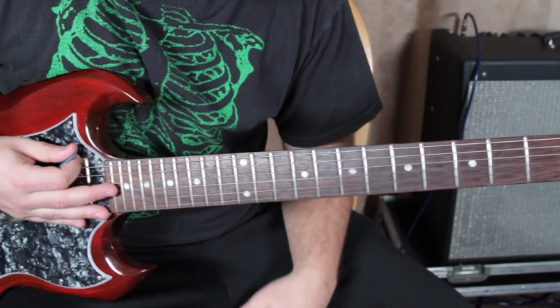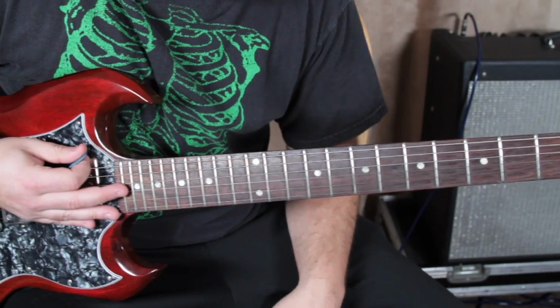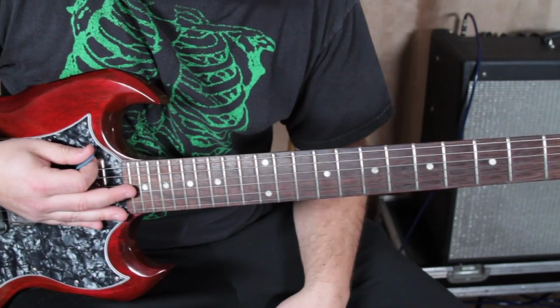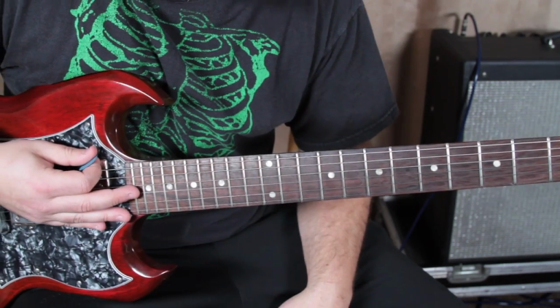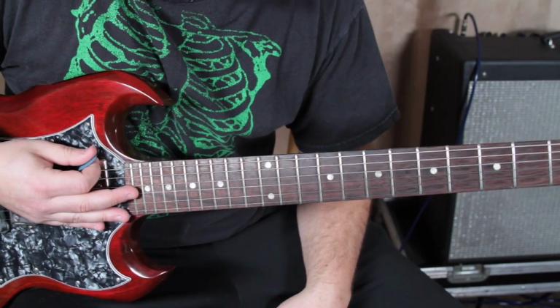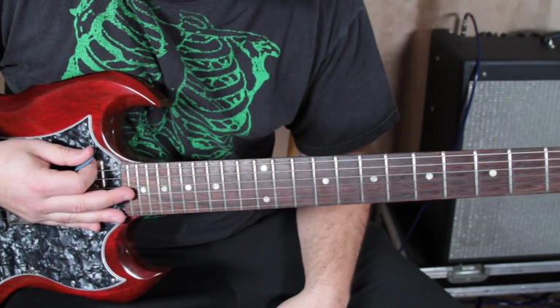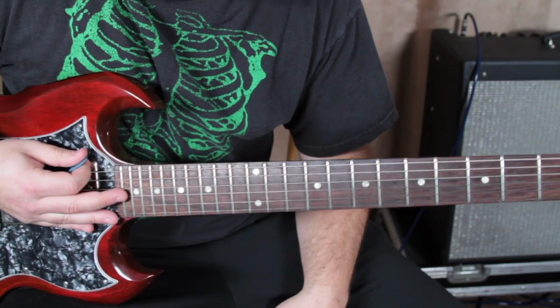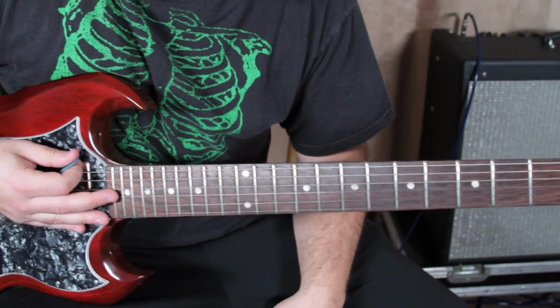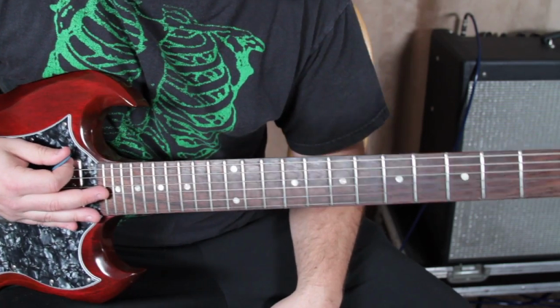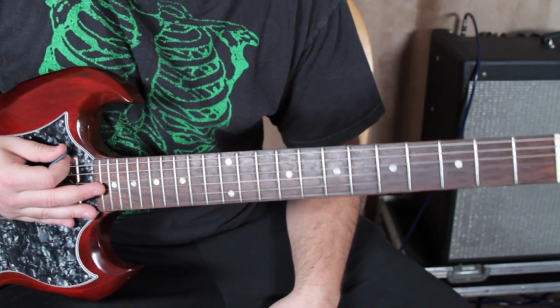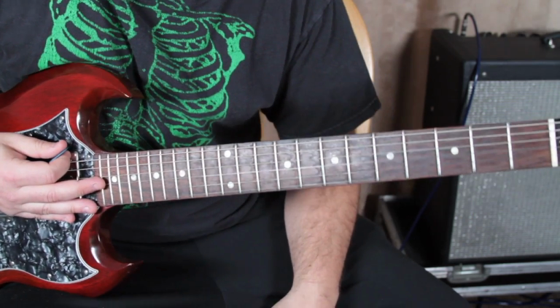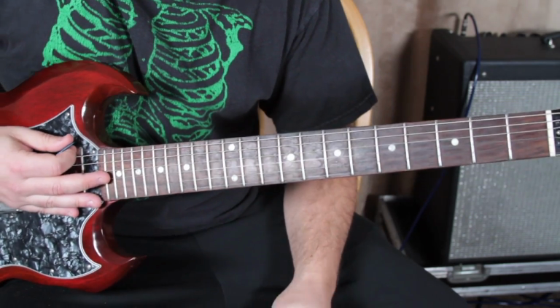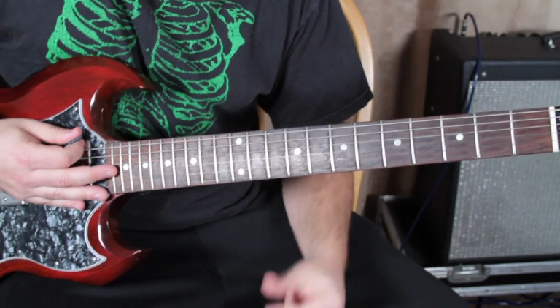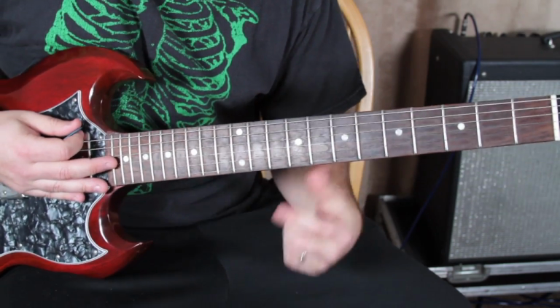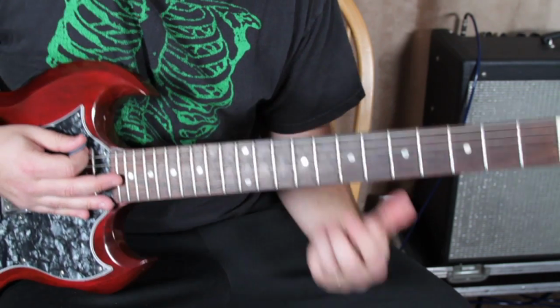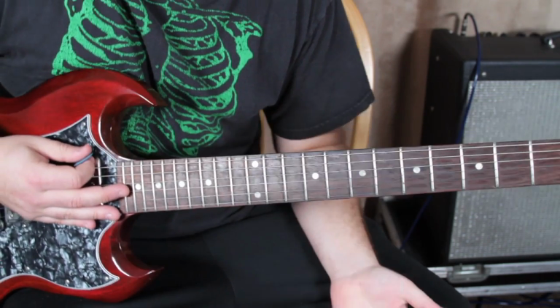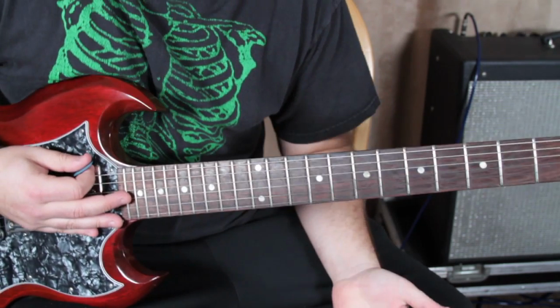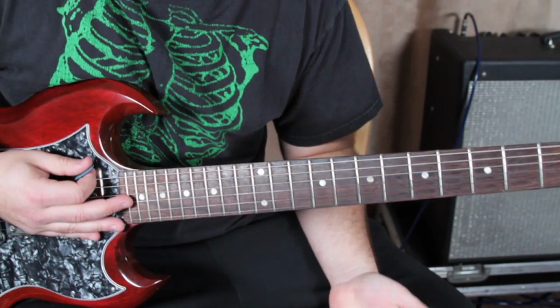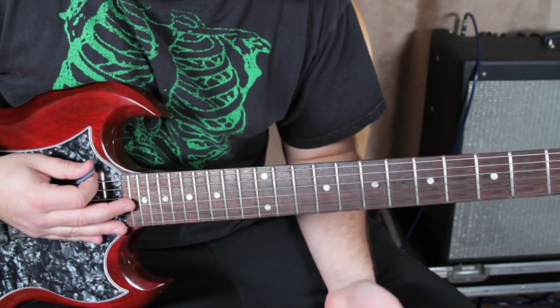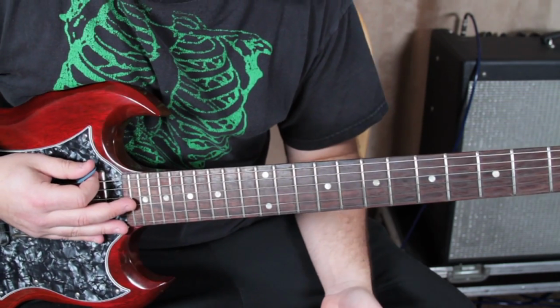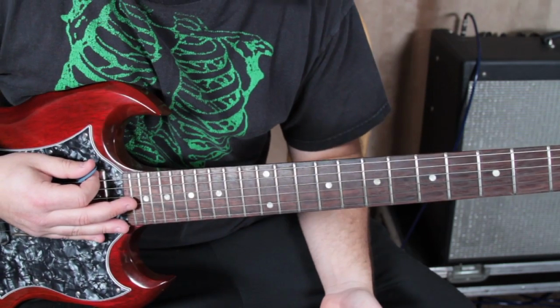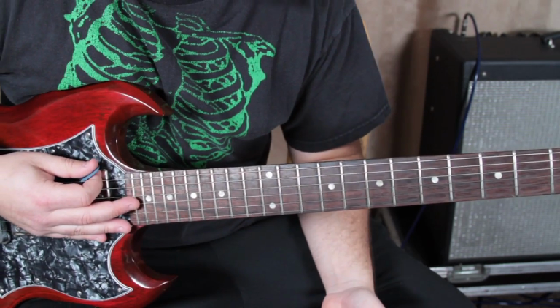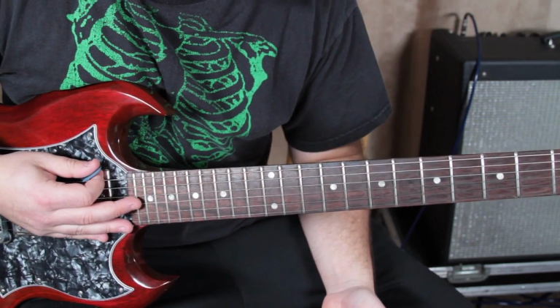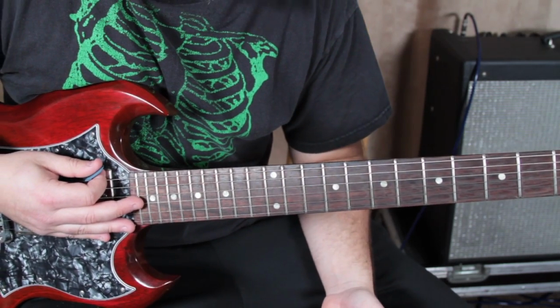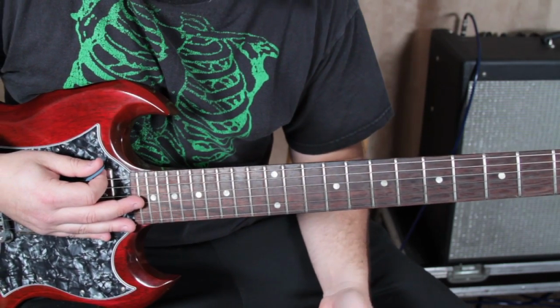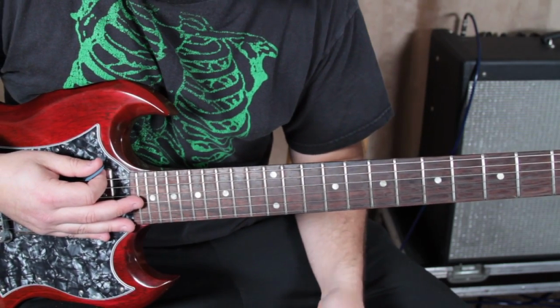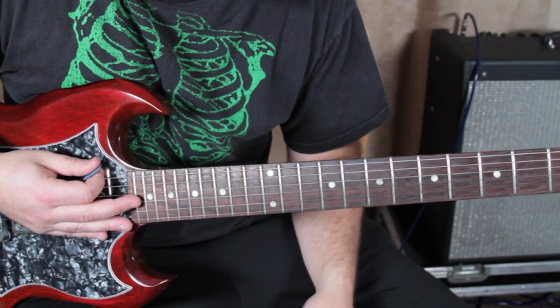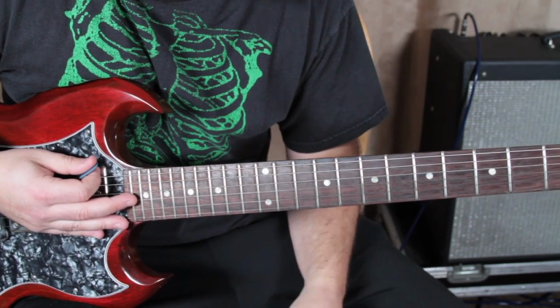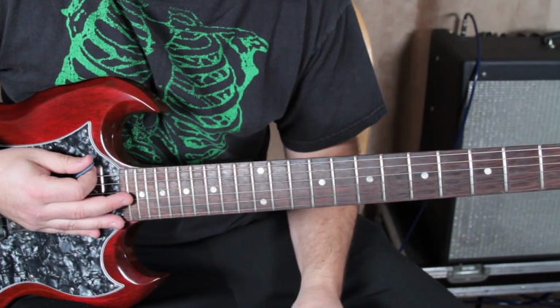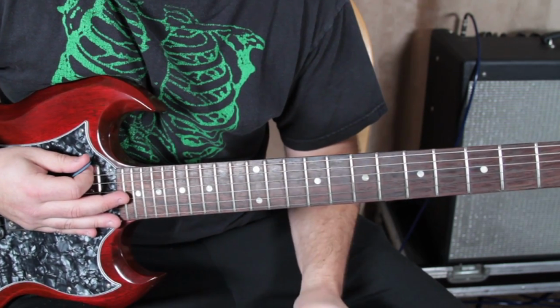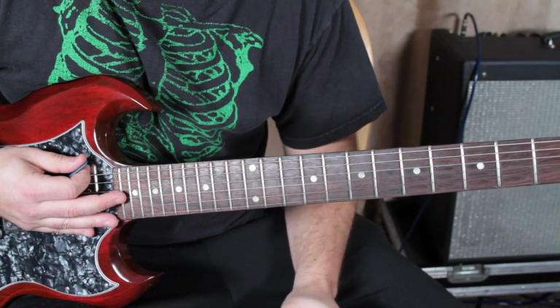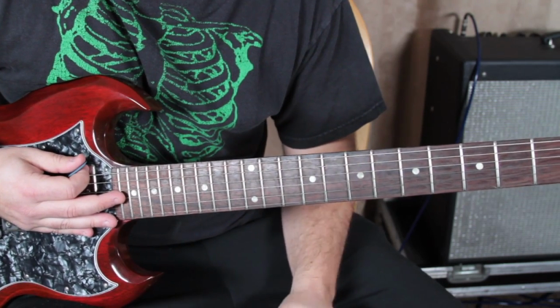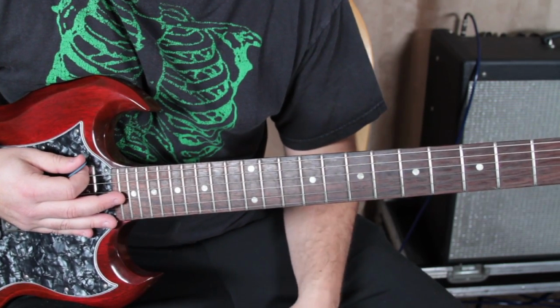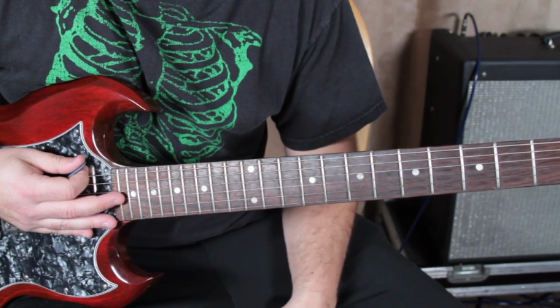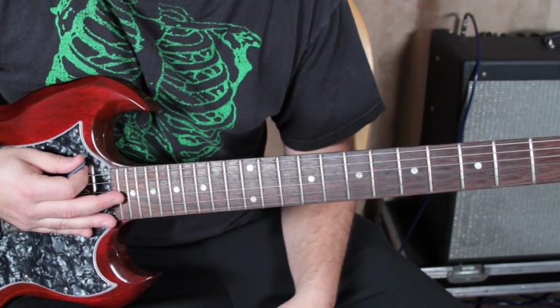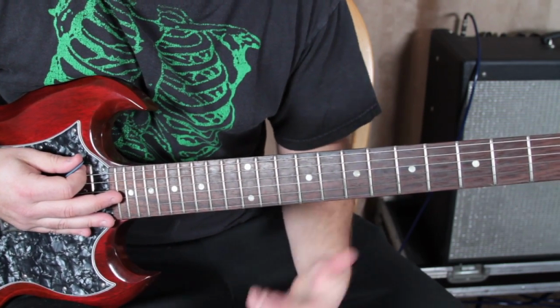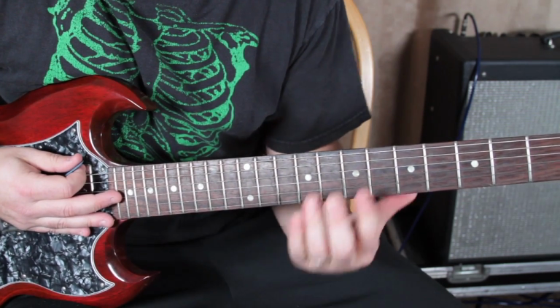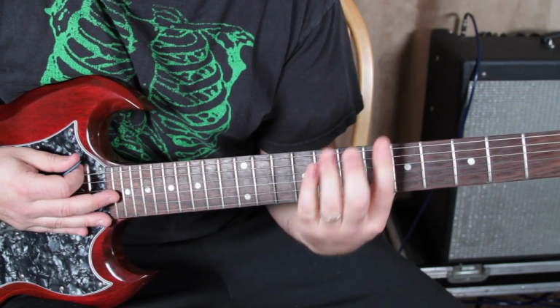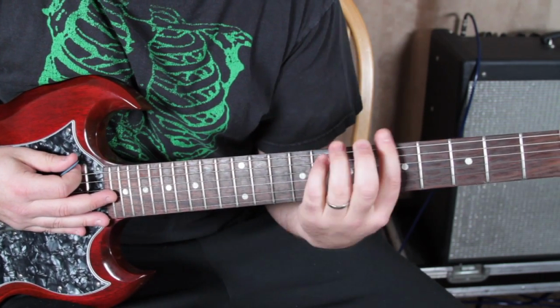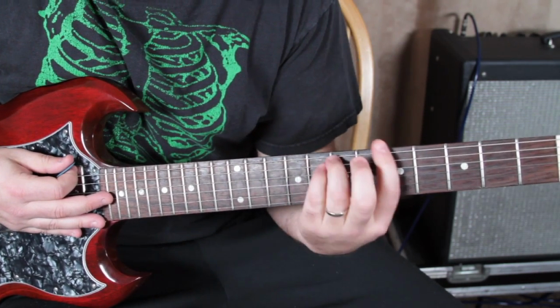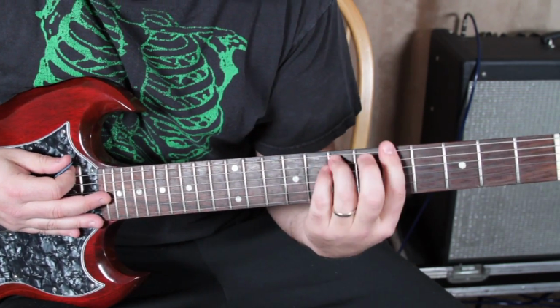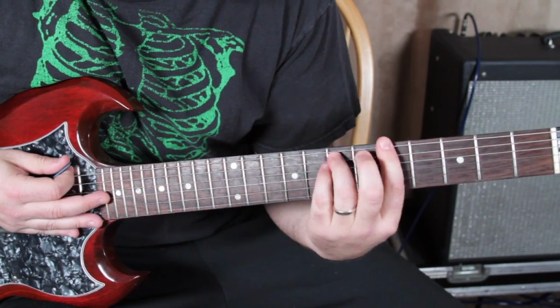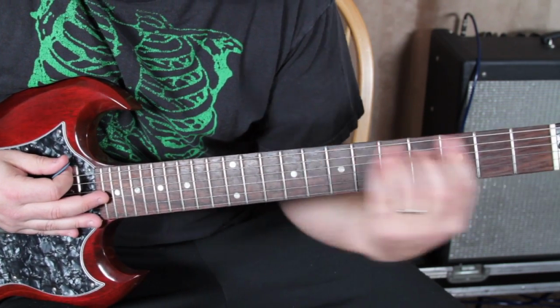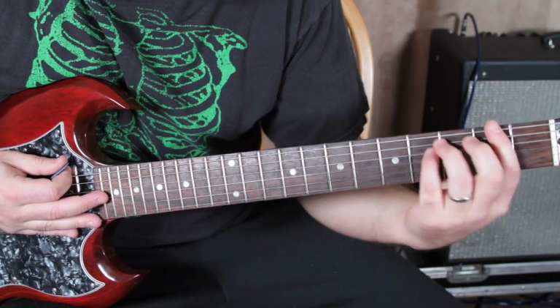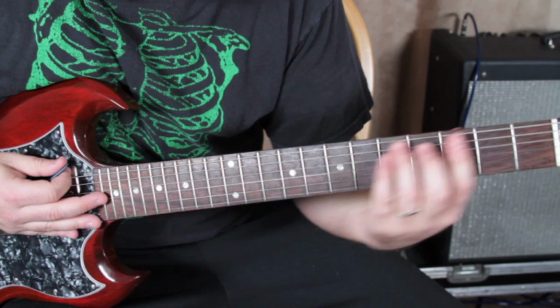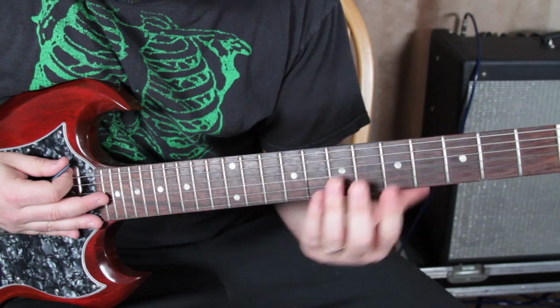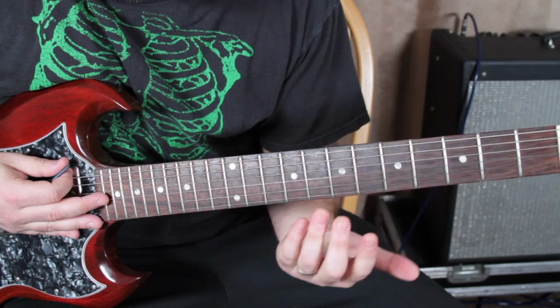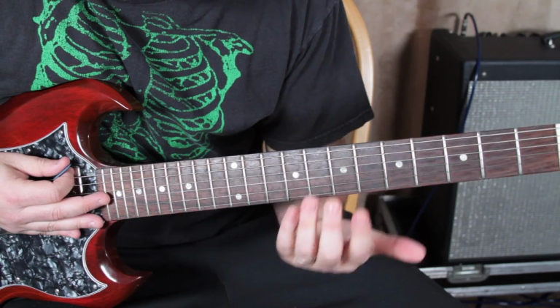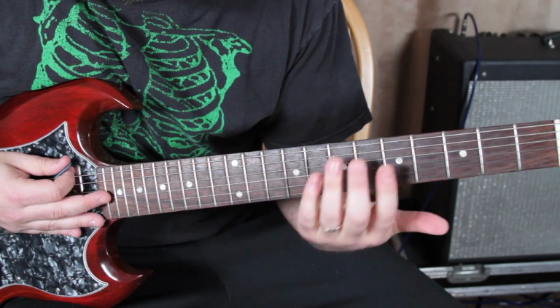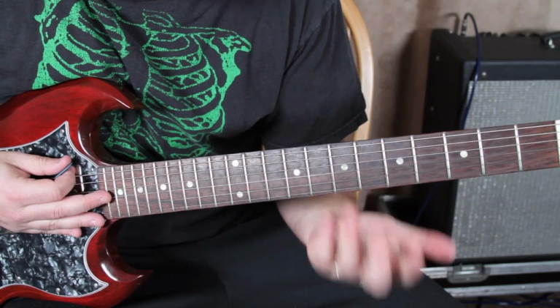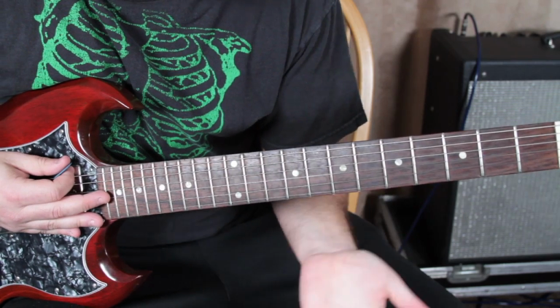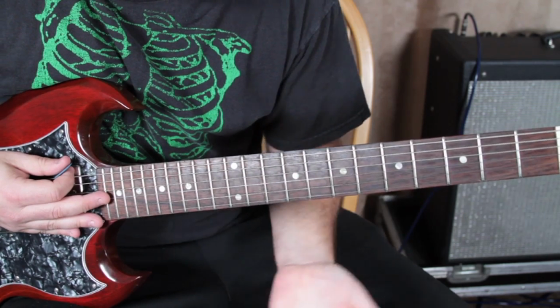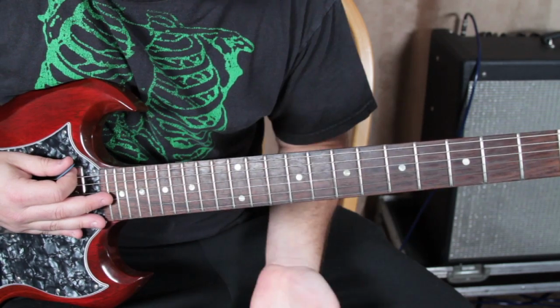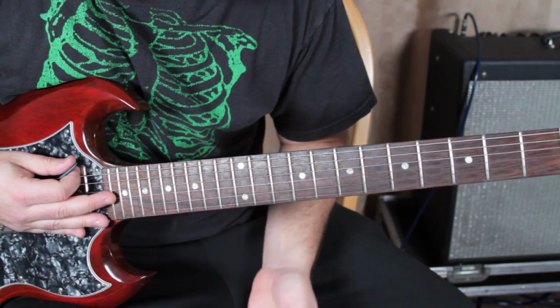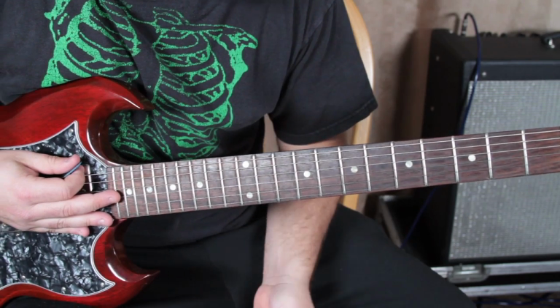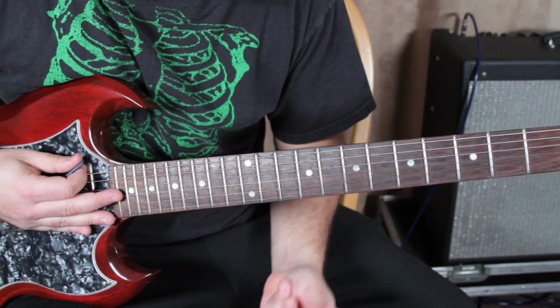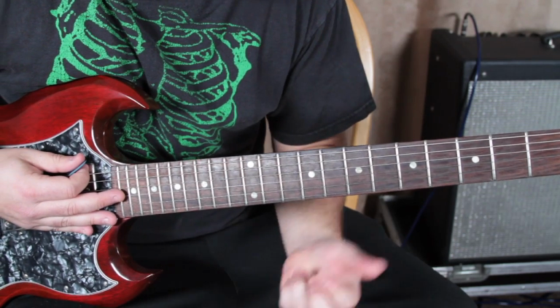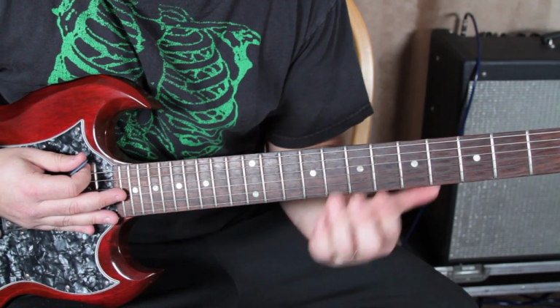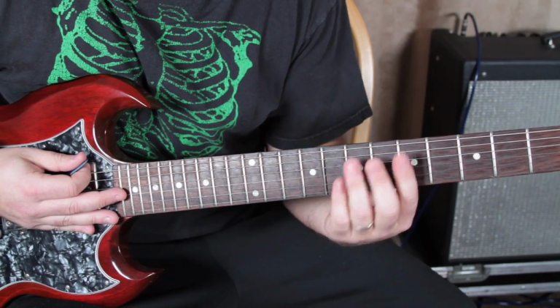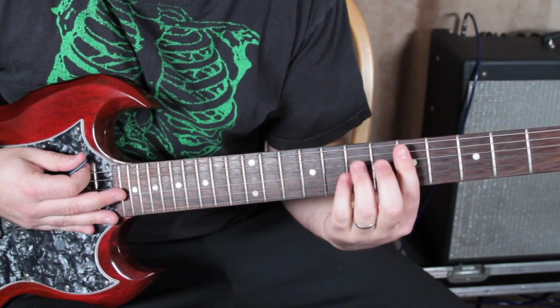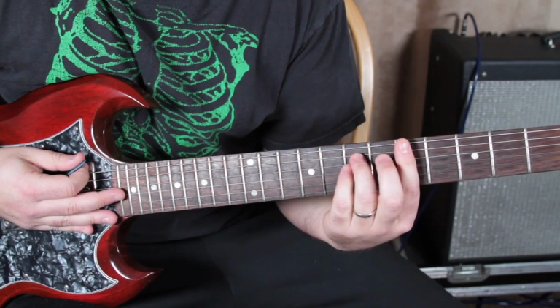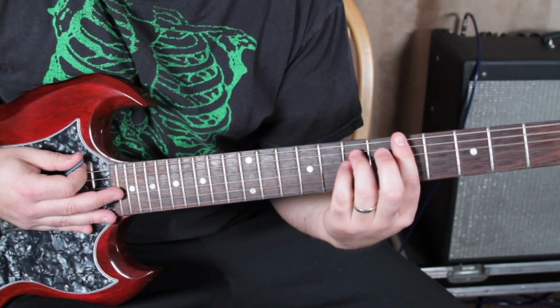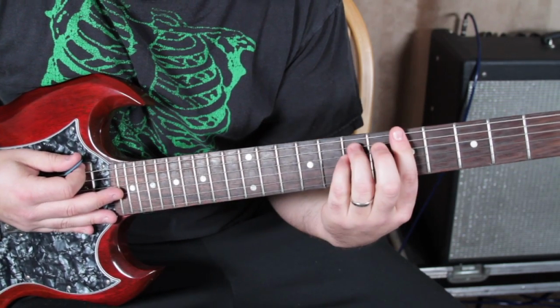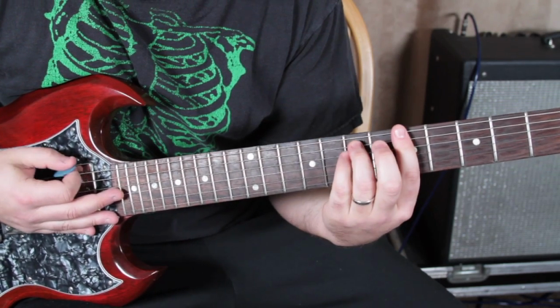If you've been playing guitar and you're learning these power chords, it's always fun to just move them around and try to make up your own little riffs.